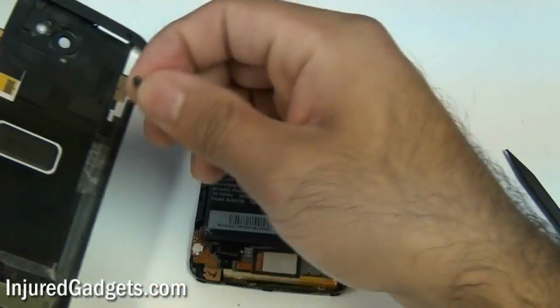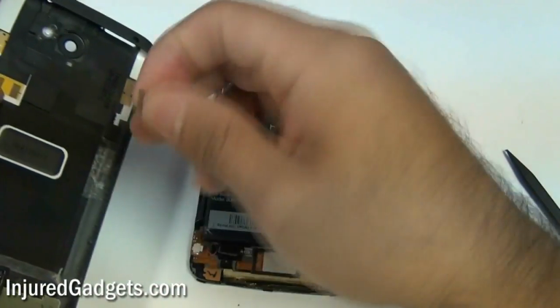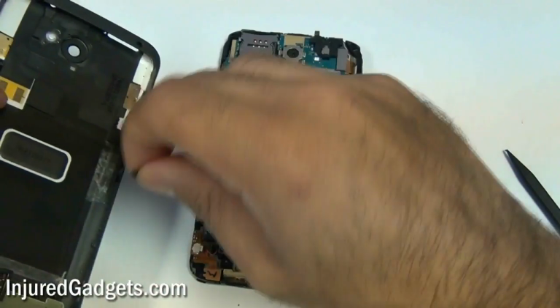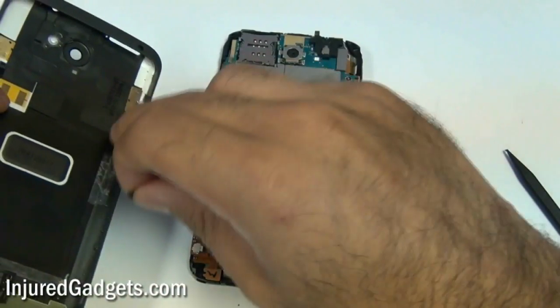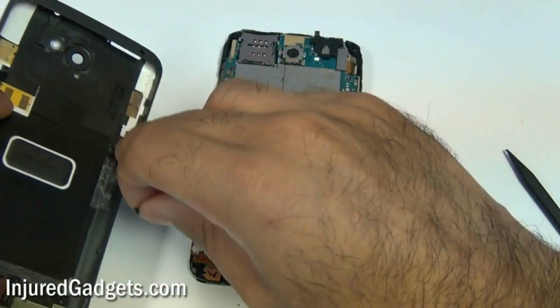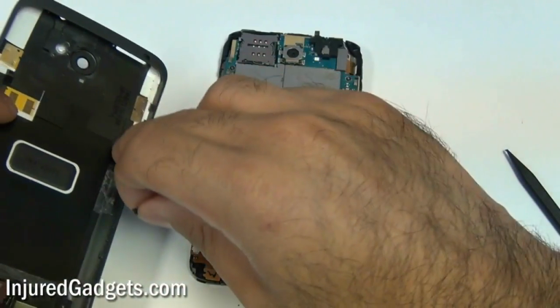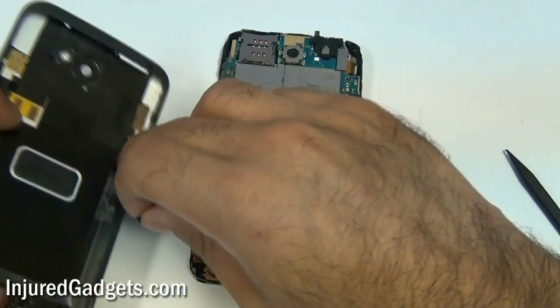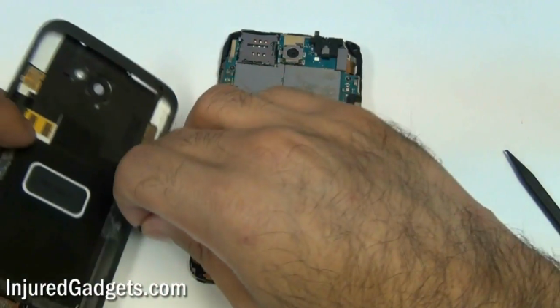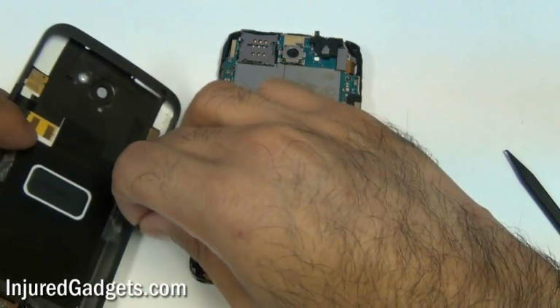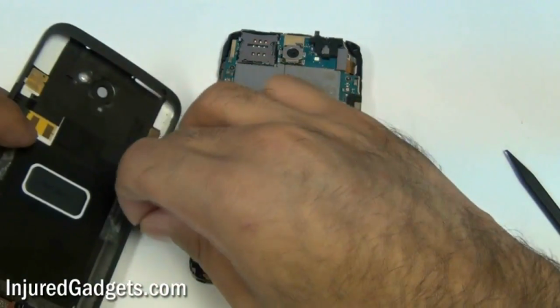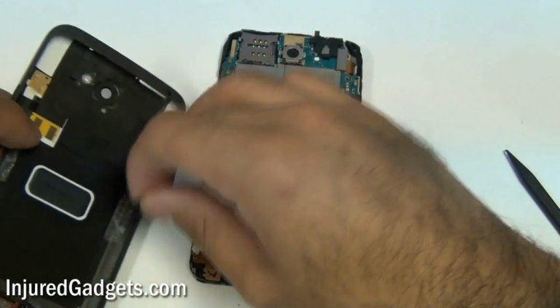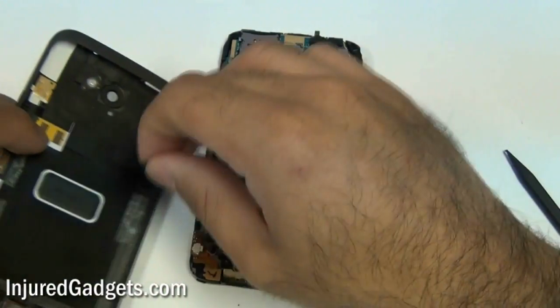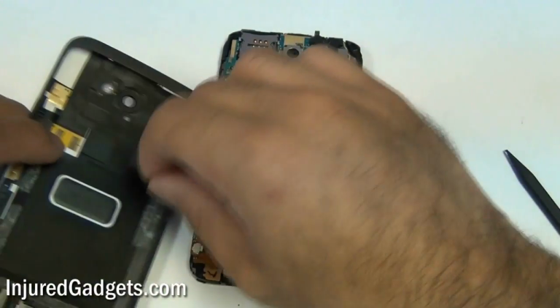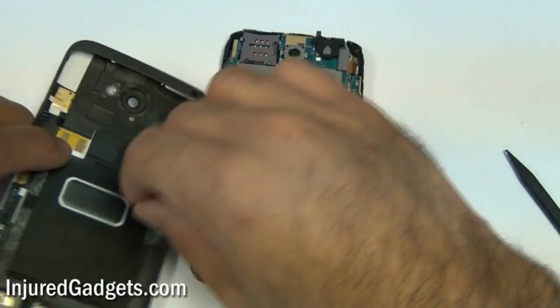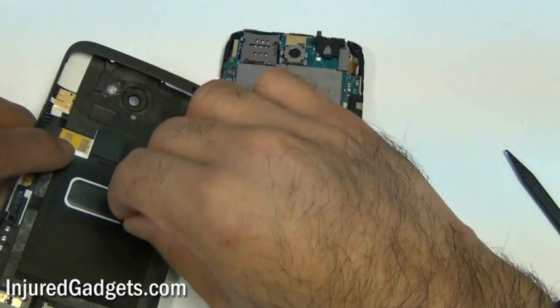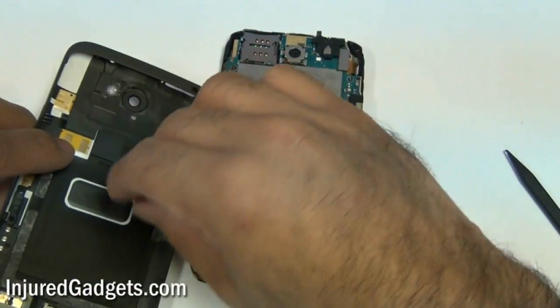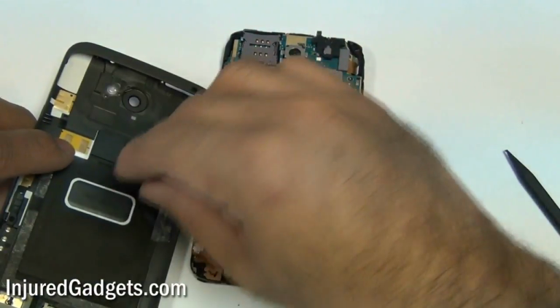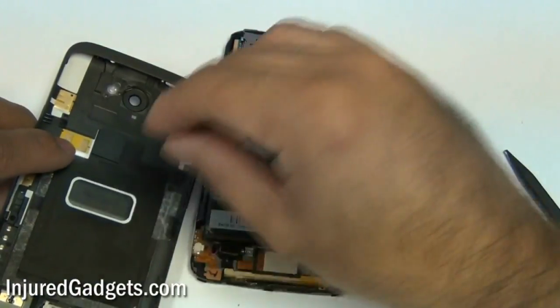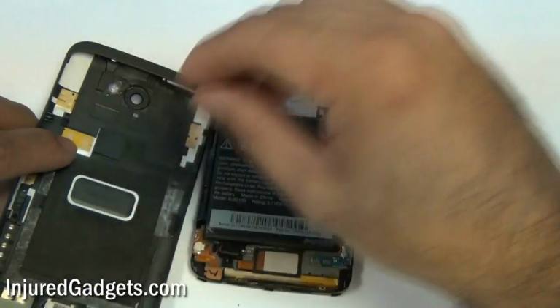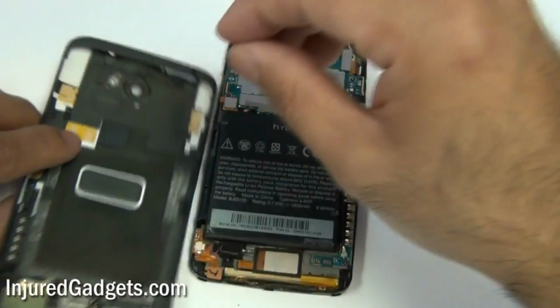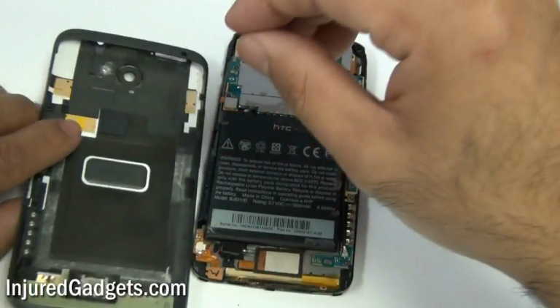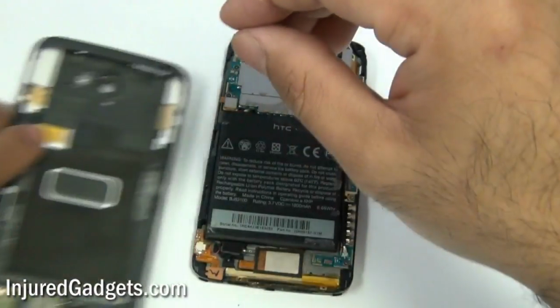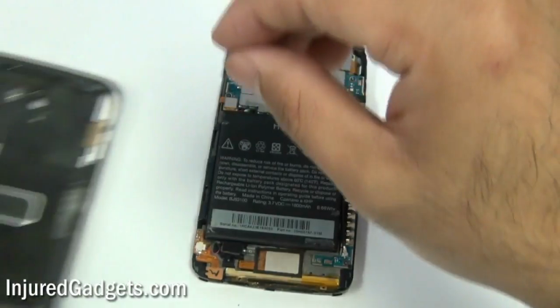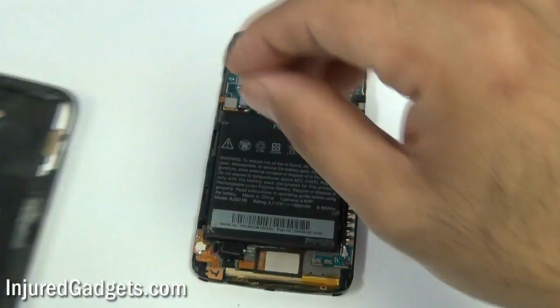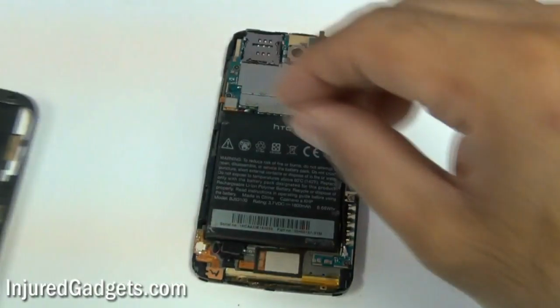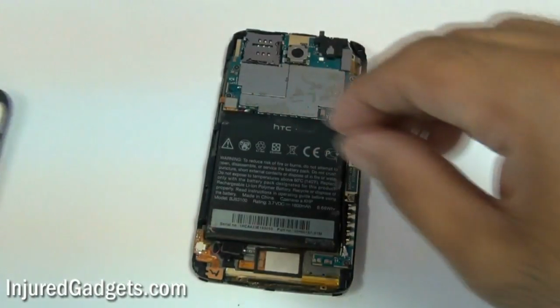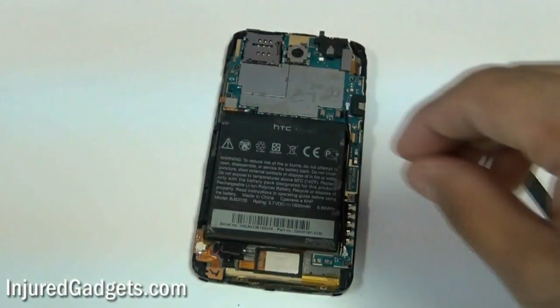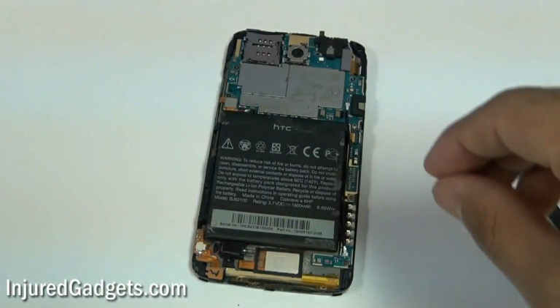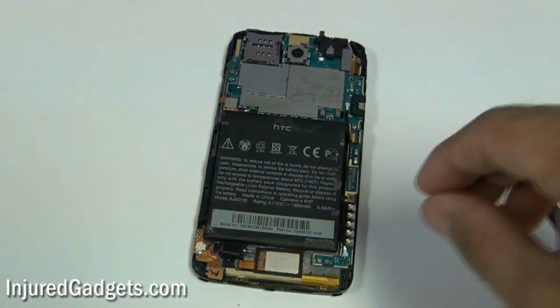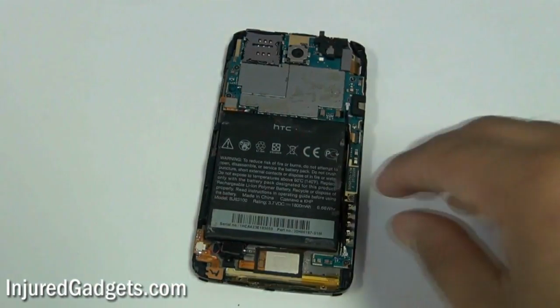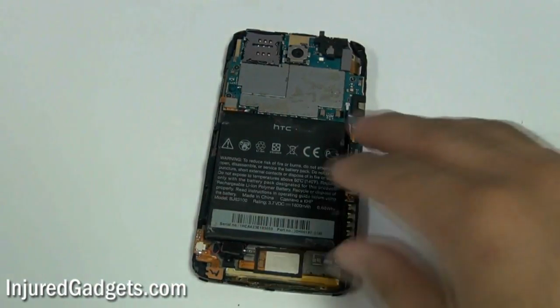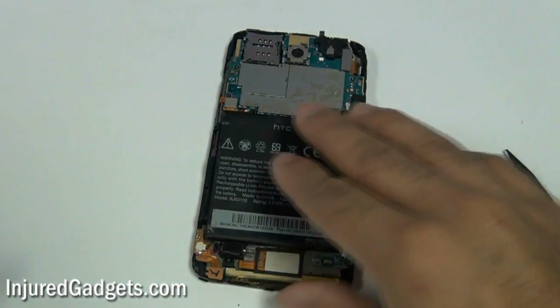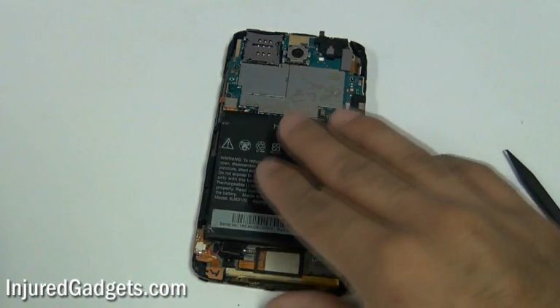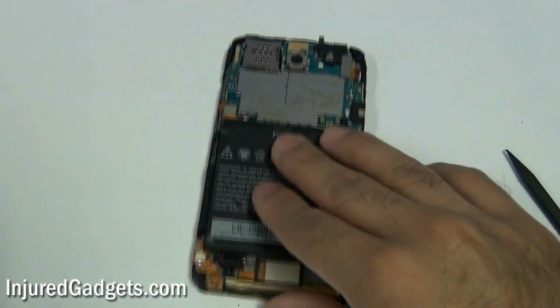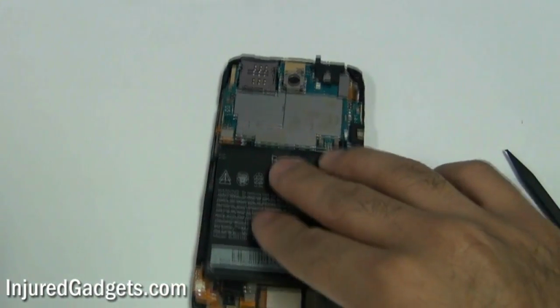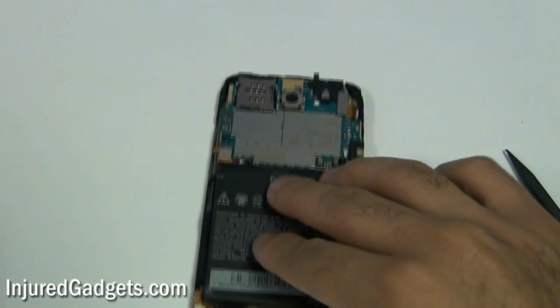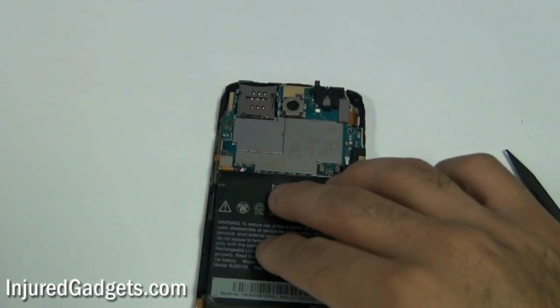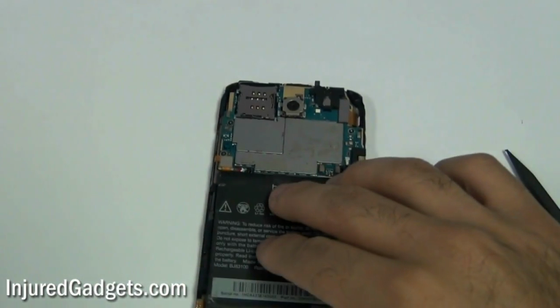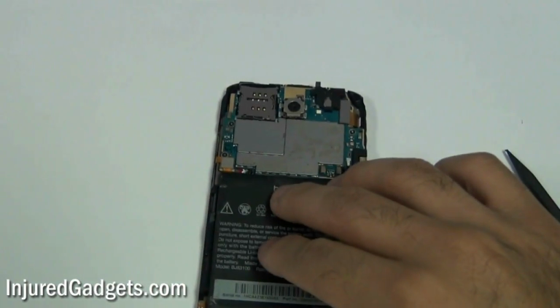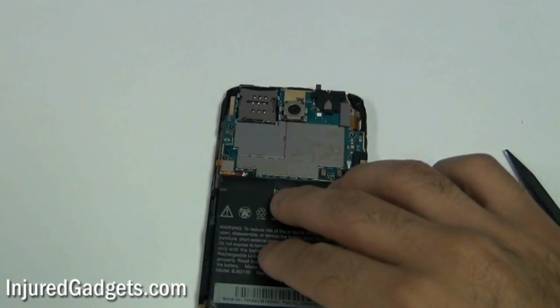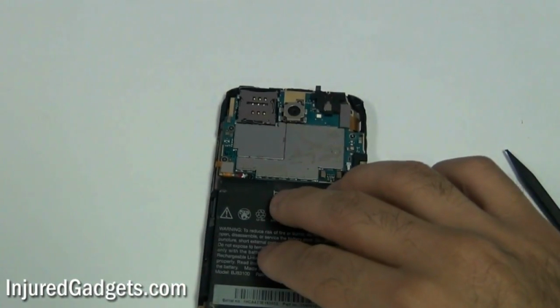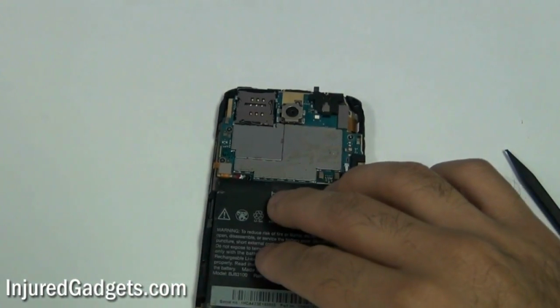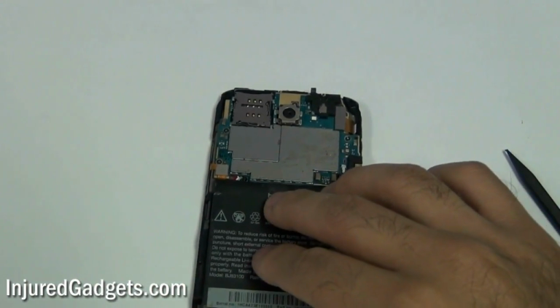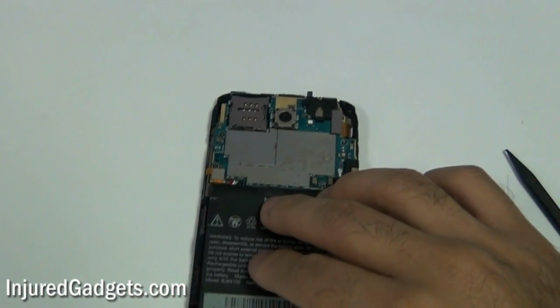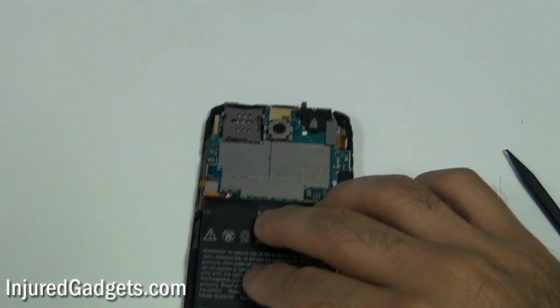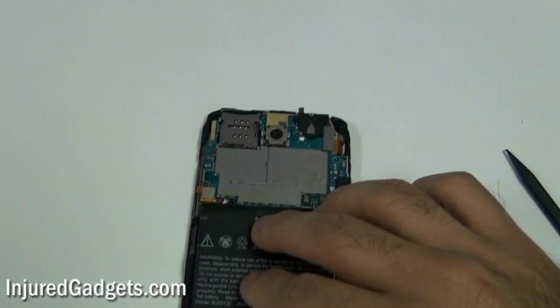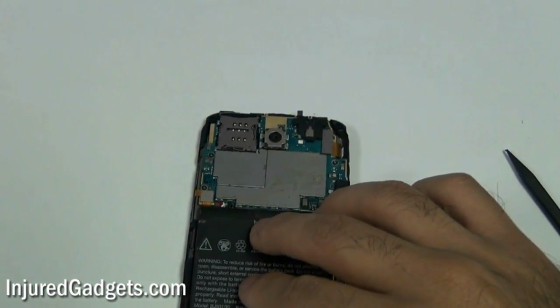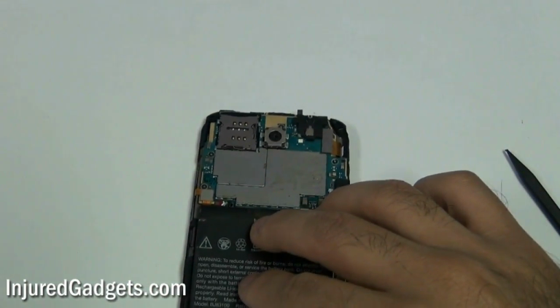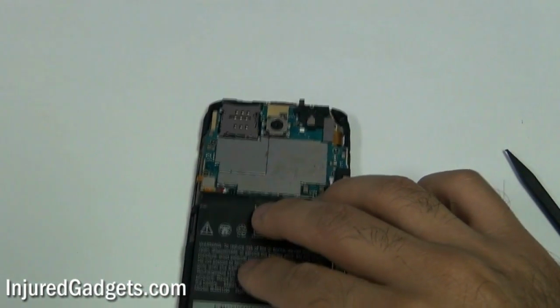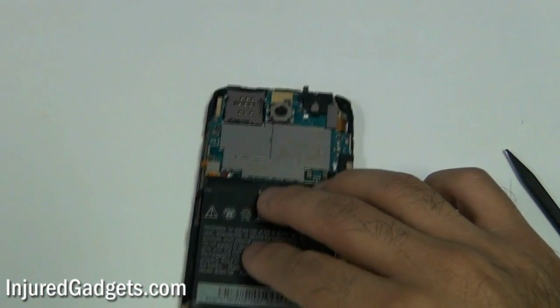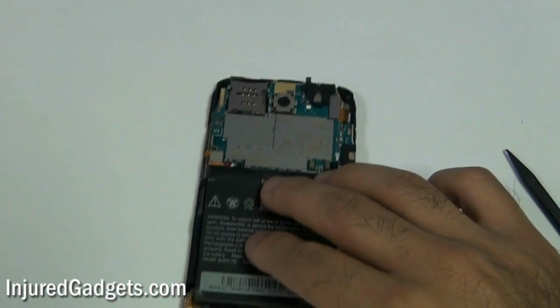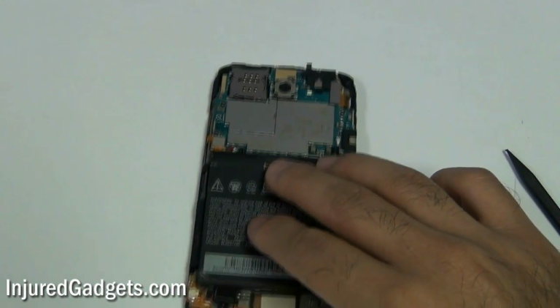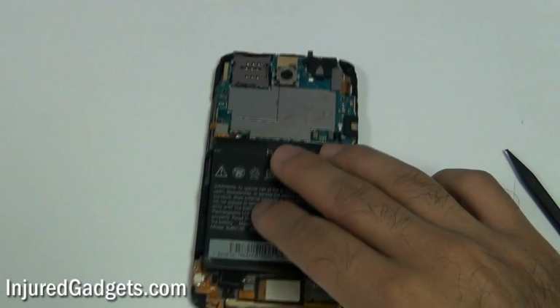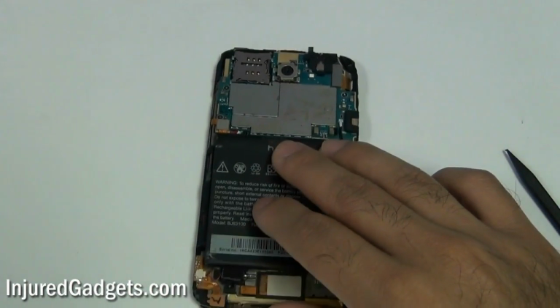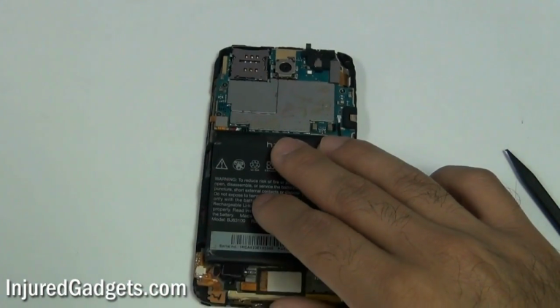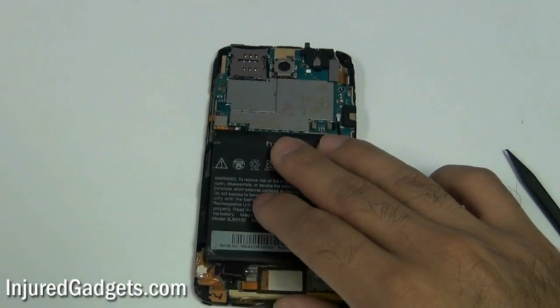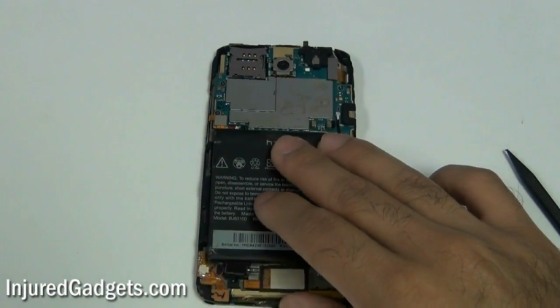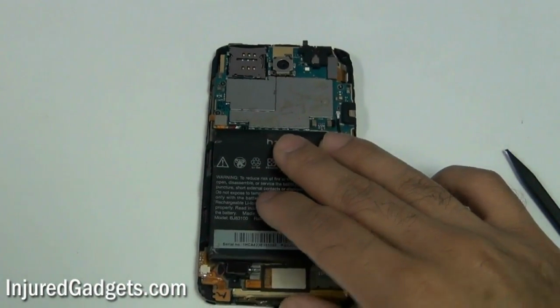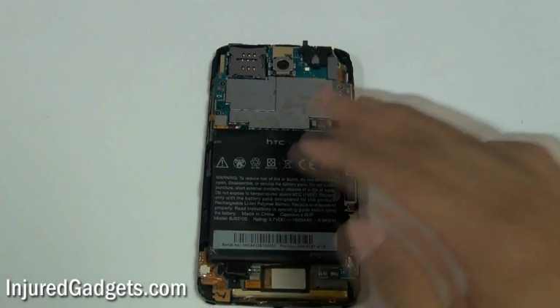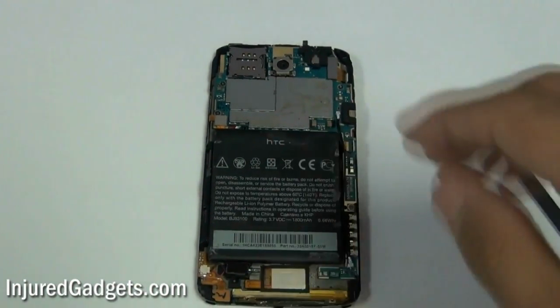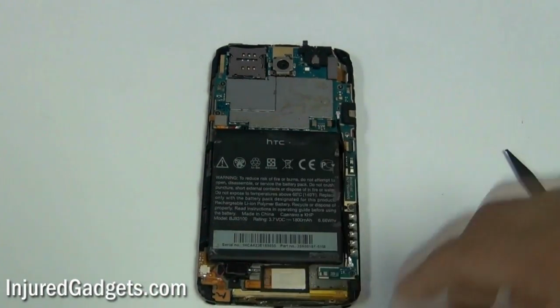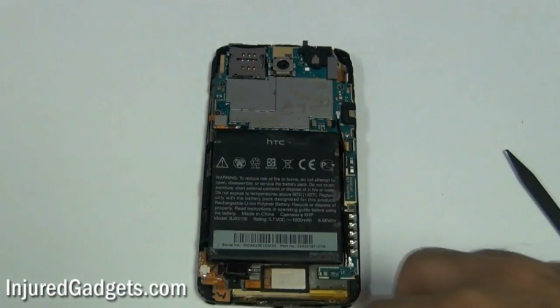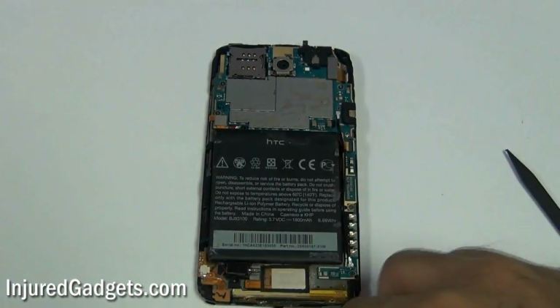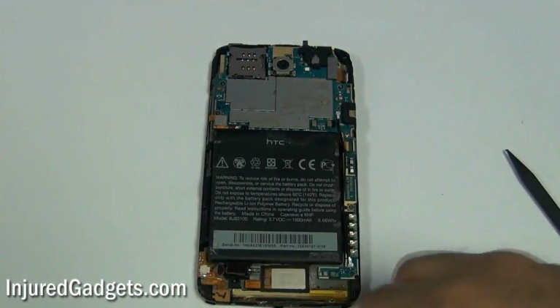Please note, sometimes your volume buttons as well as power button will come out of the housing. You want to make sure not to lose those because you will need to put them back in later.